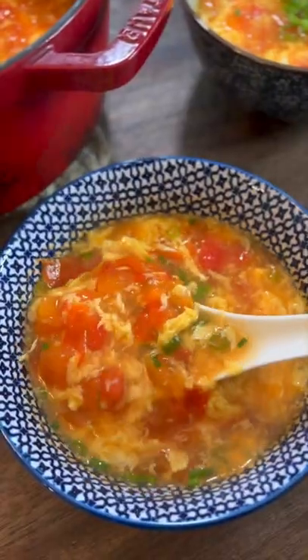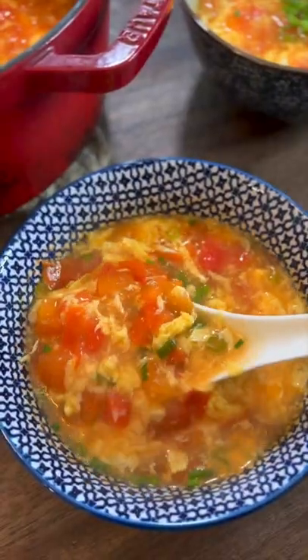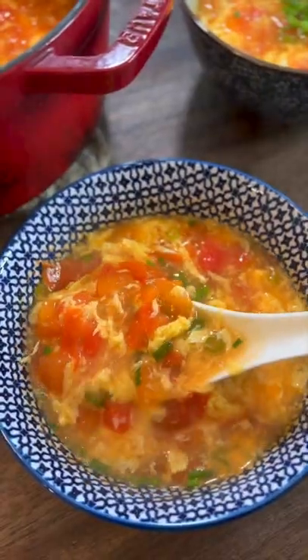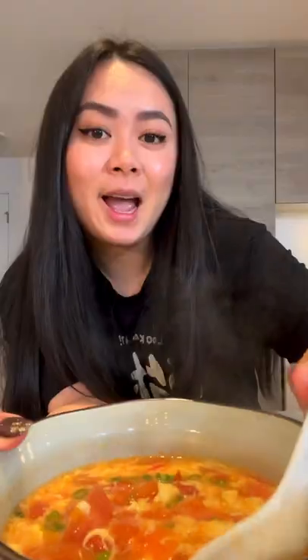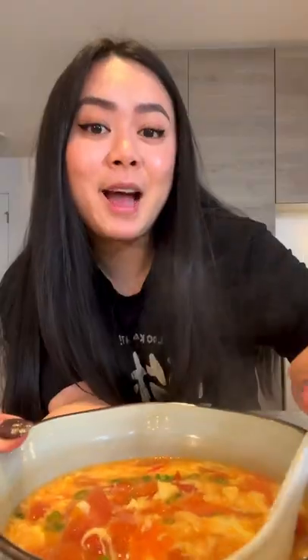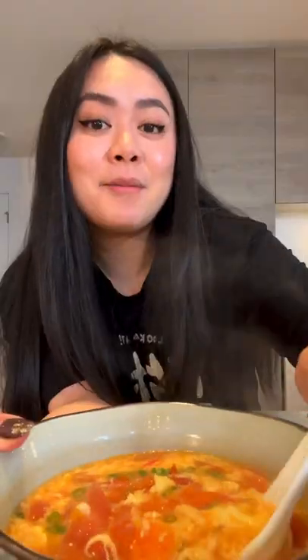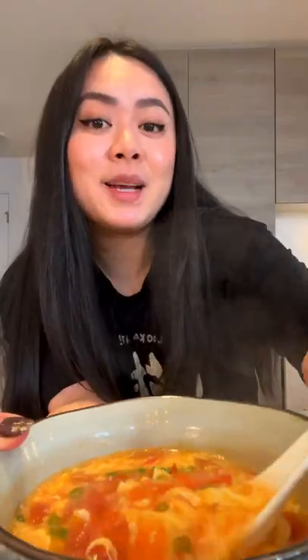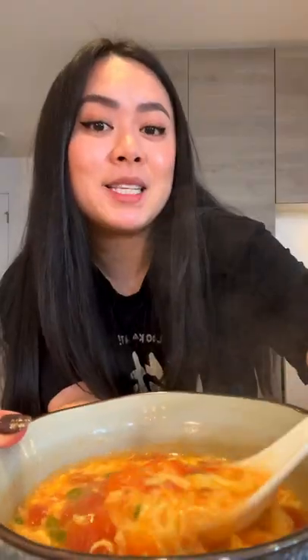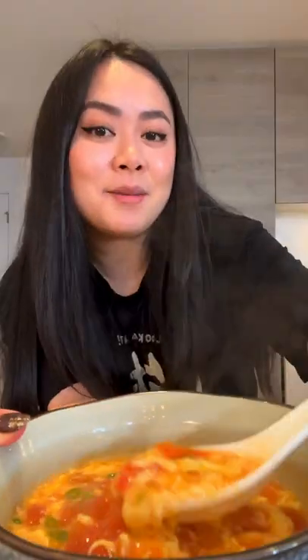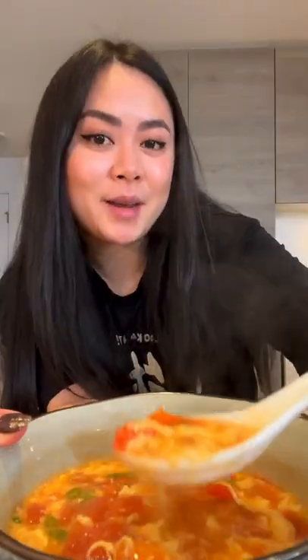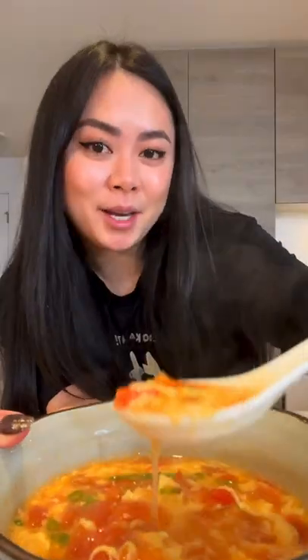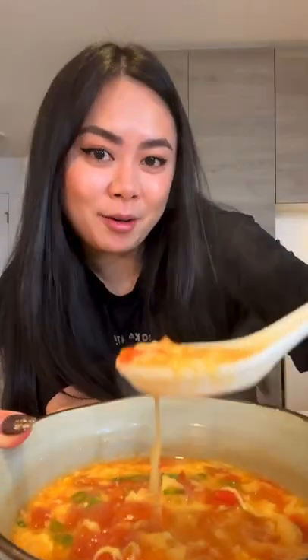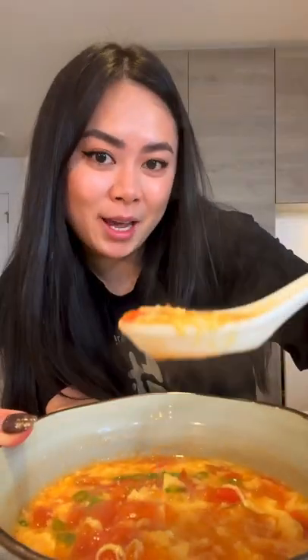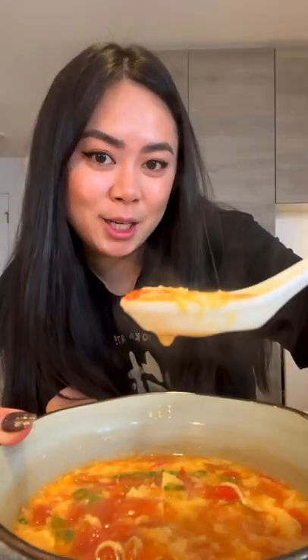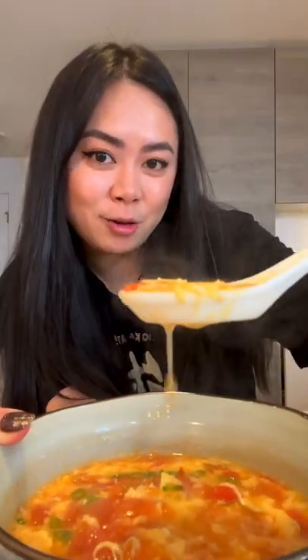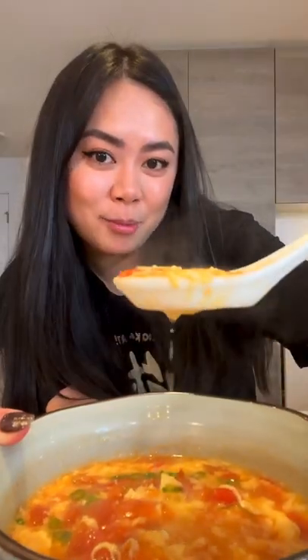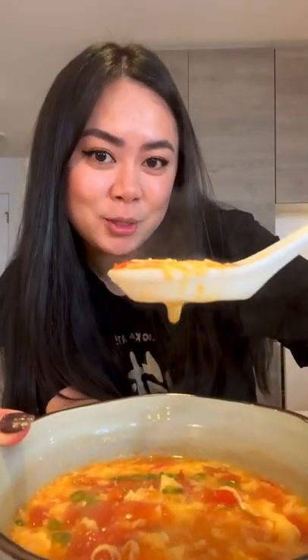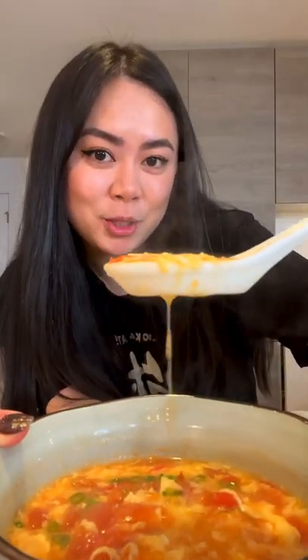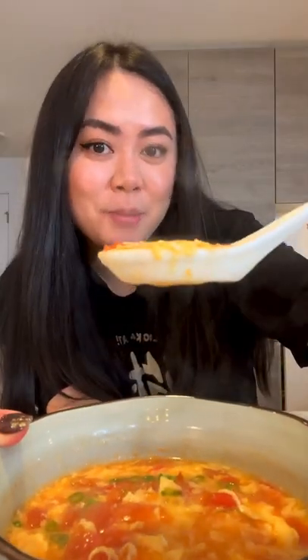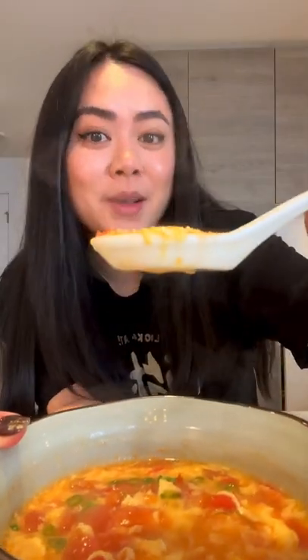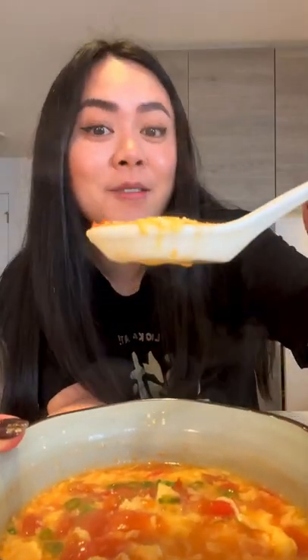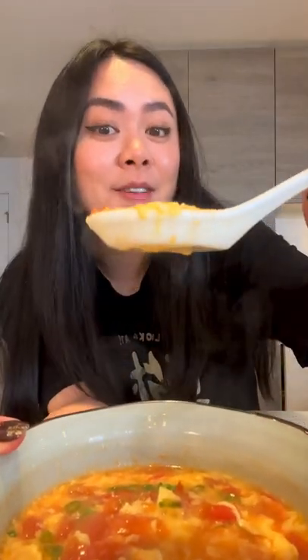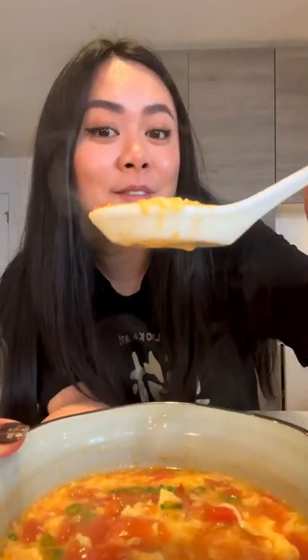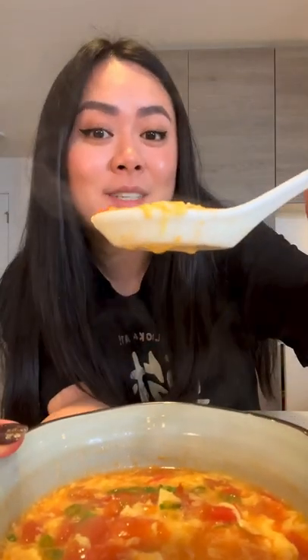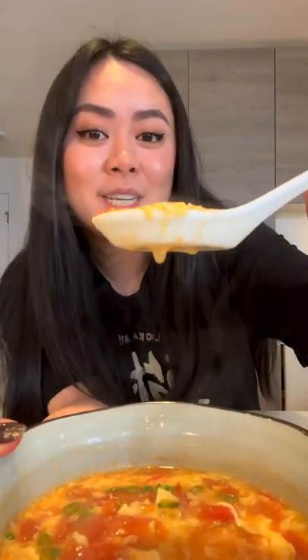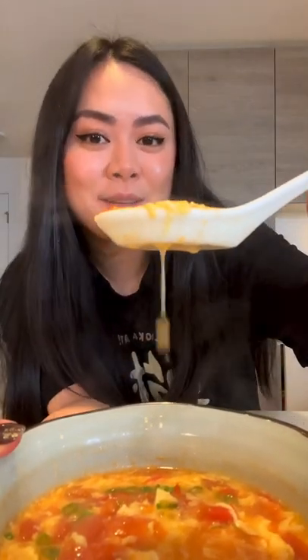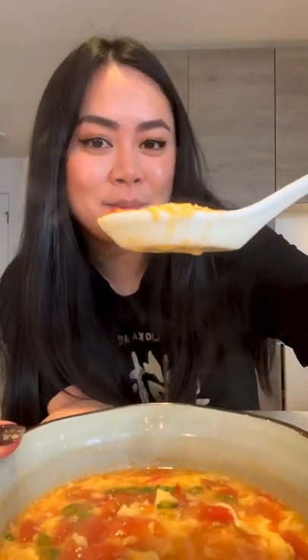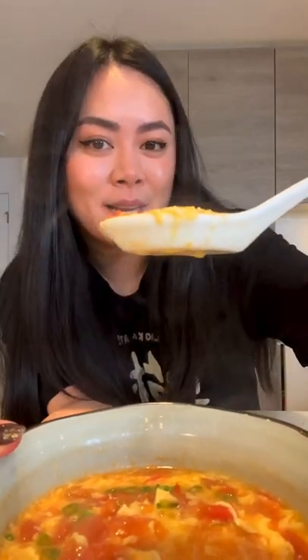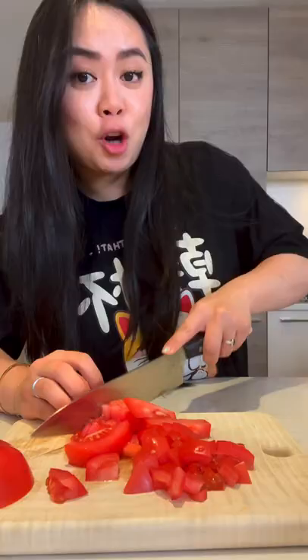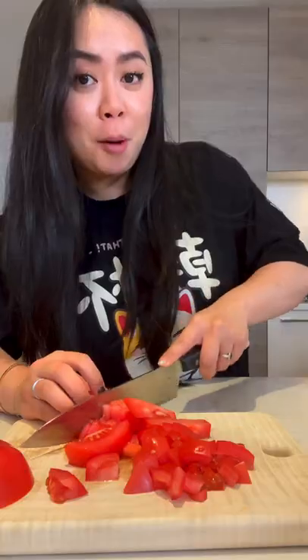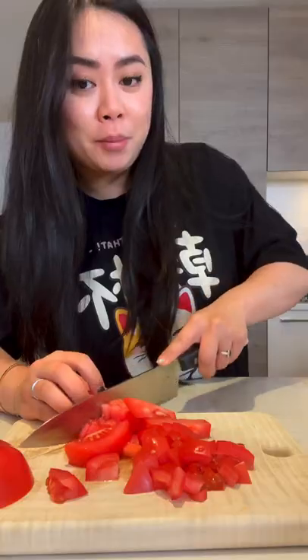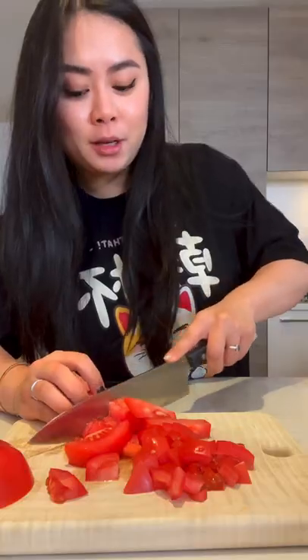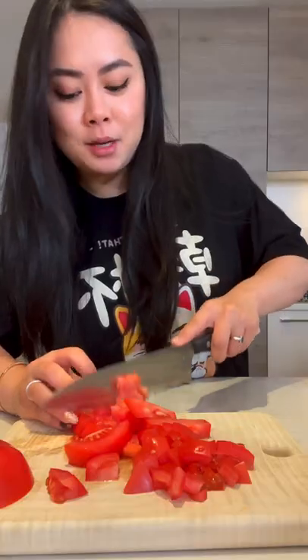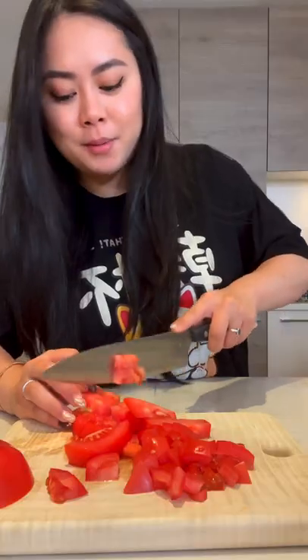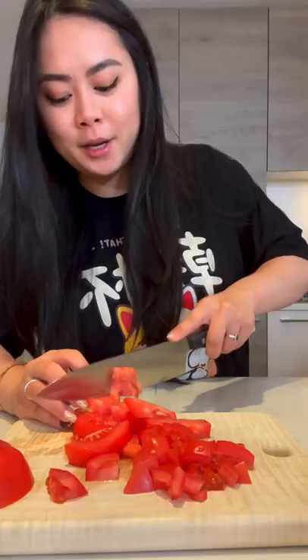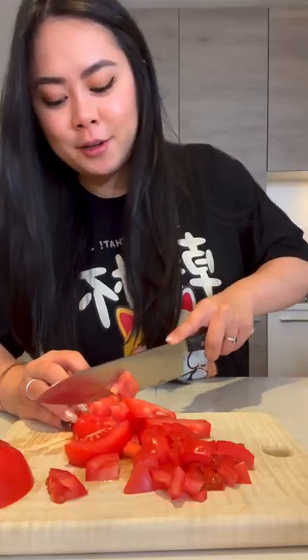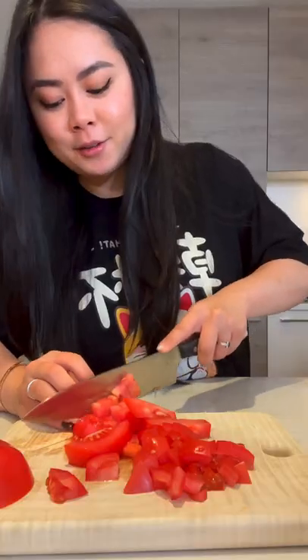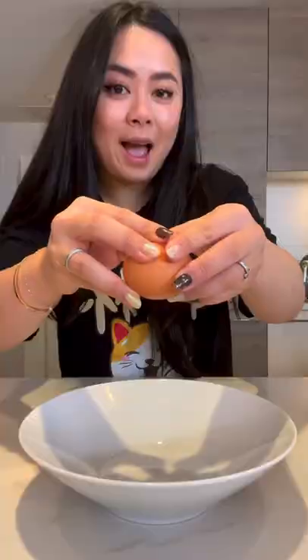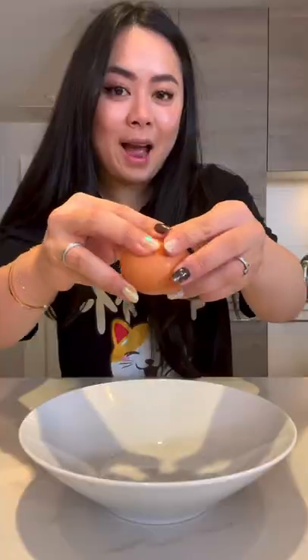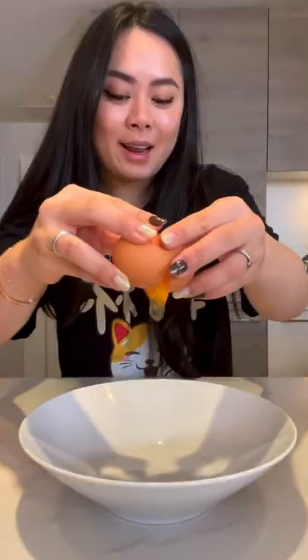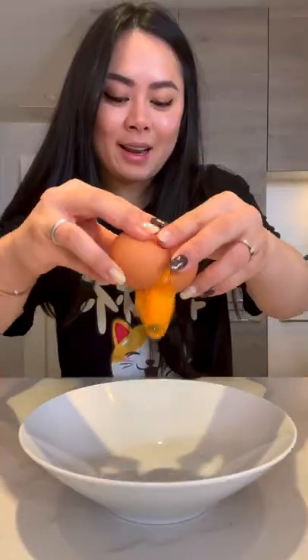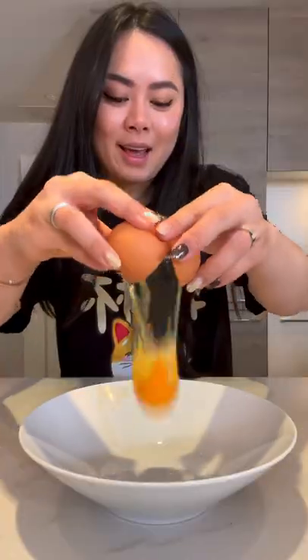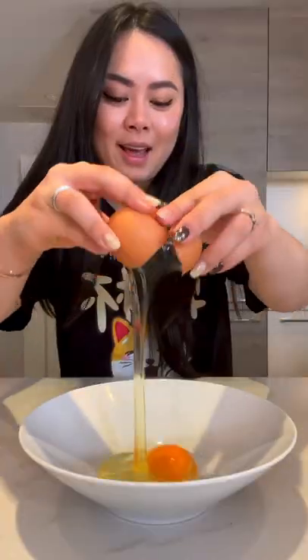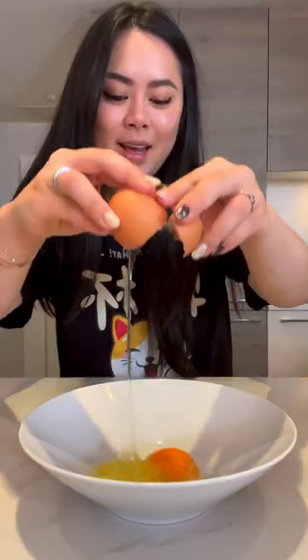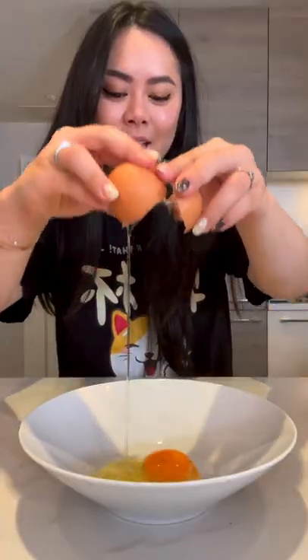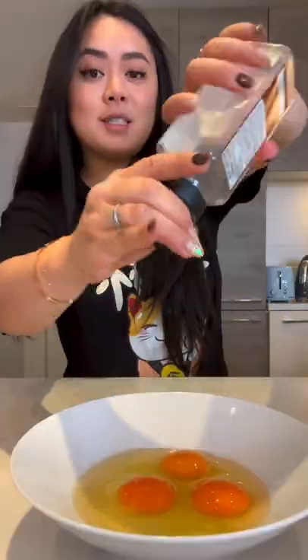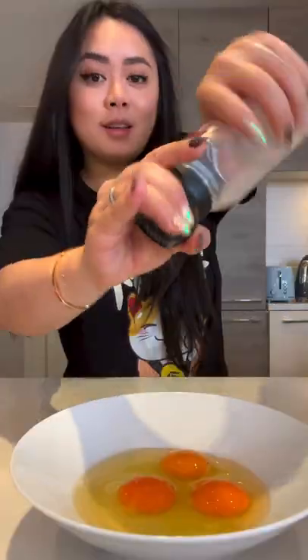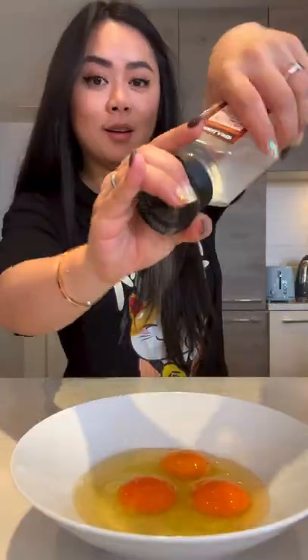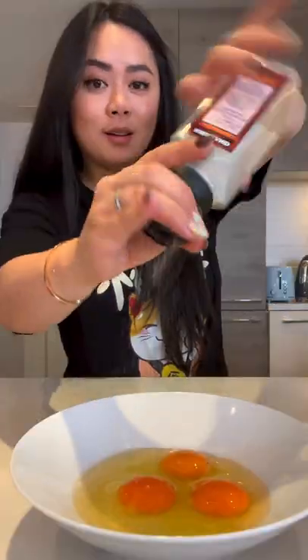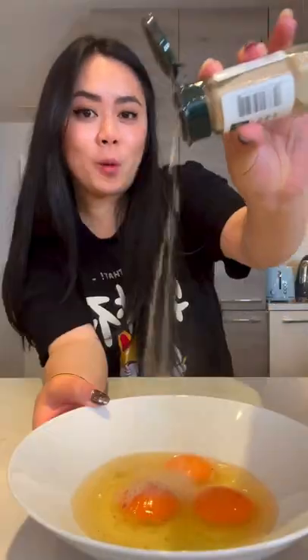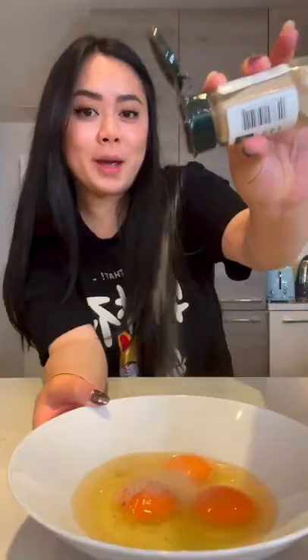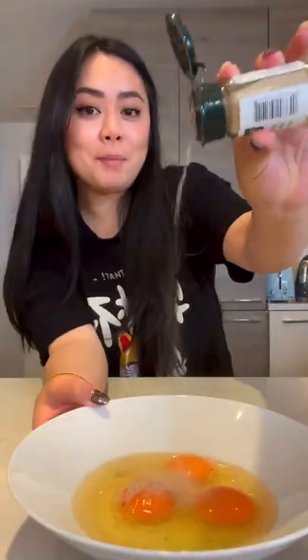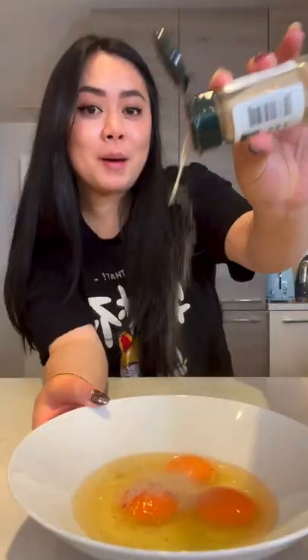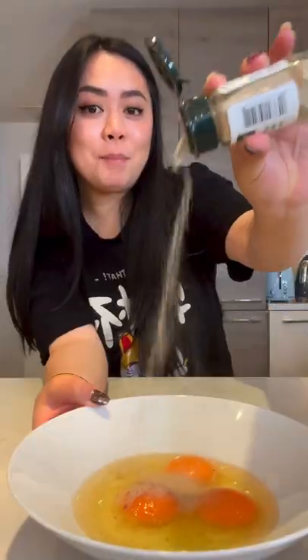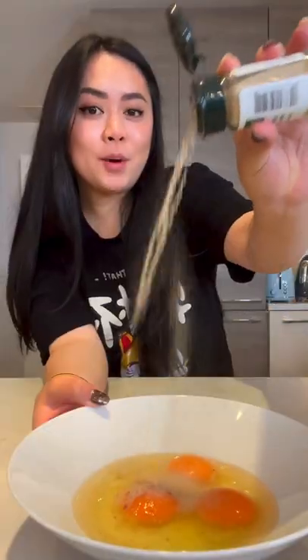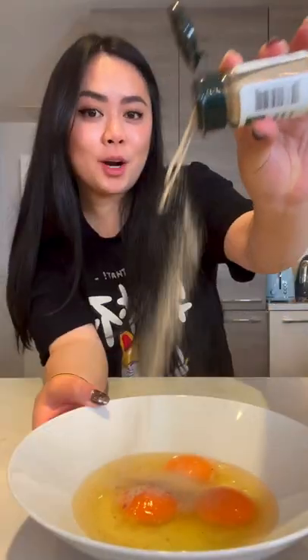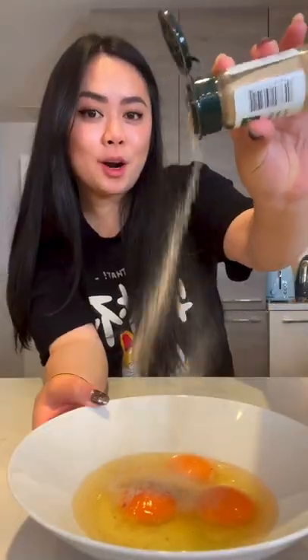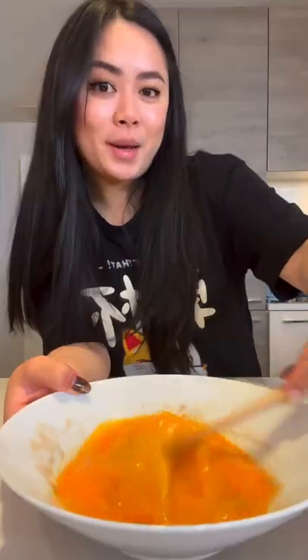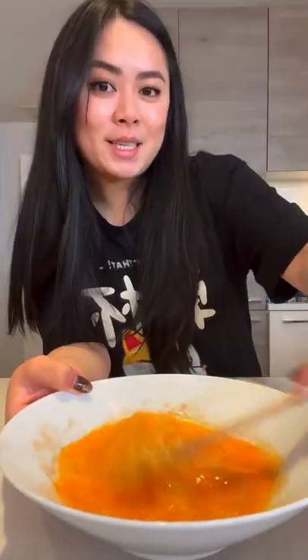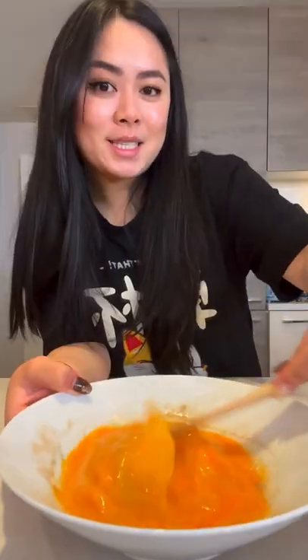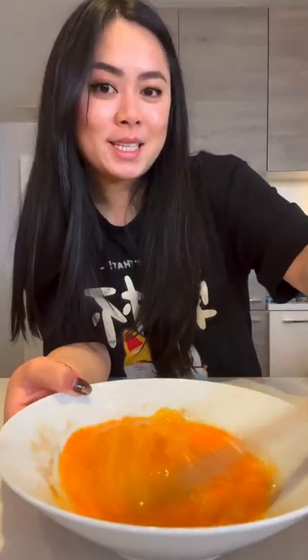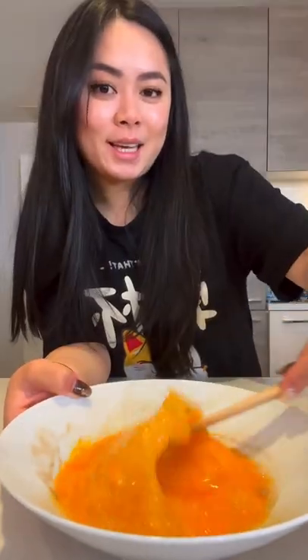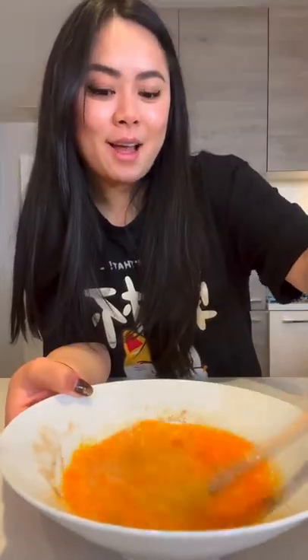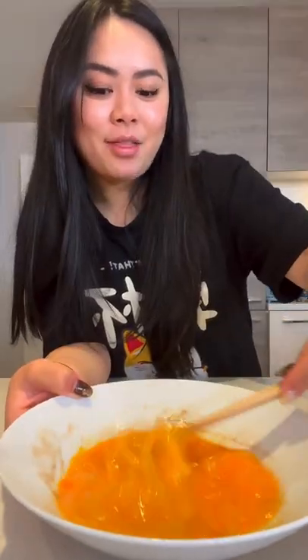How to make tomato egg drop soup in 15 minutes. Chop the tomatoes, add in egg, salt, white pepper, and mix together.